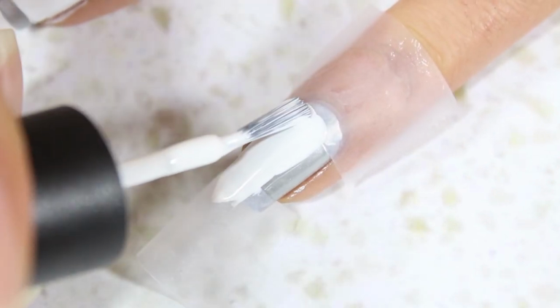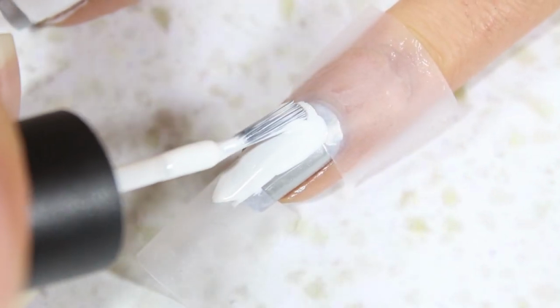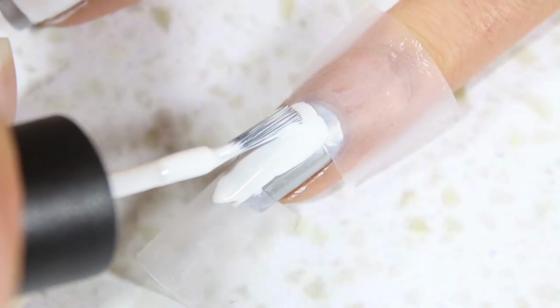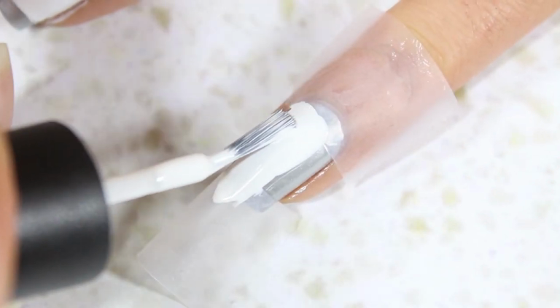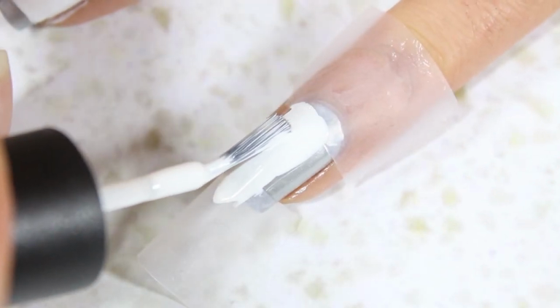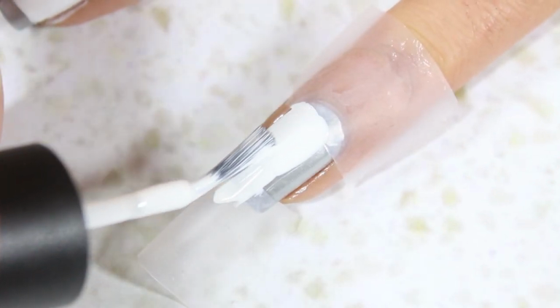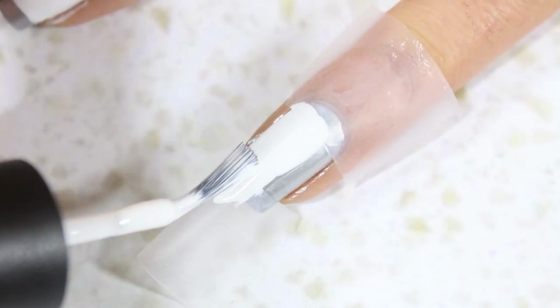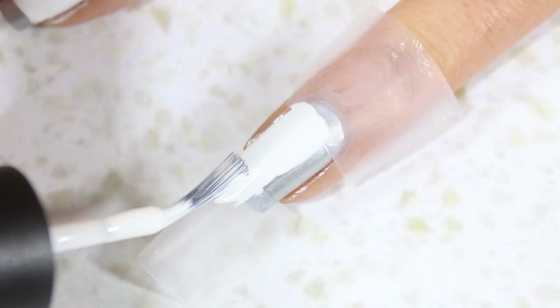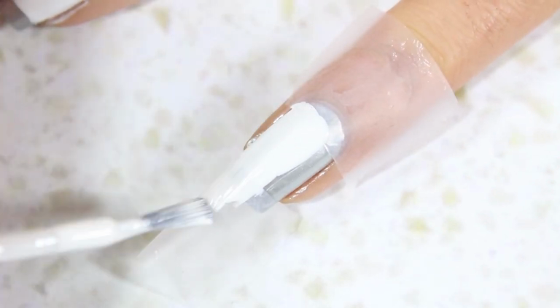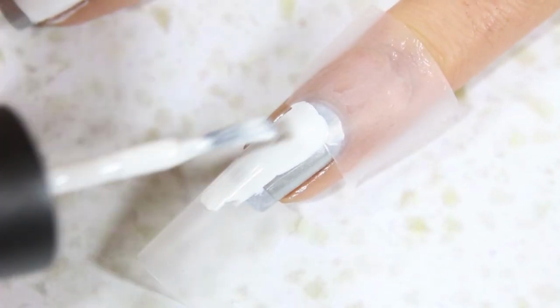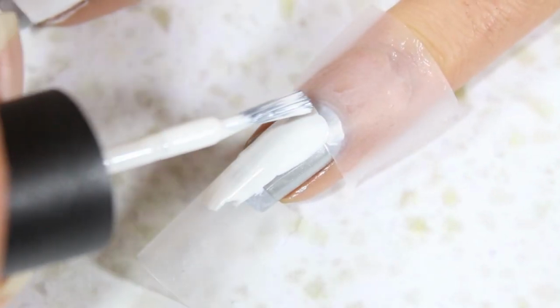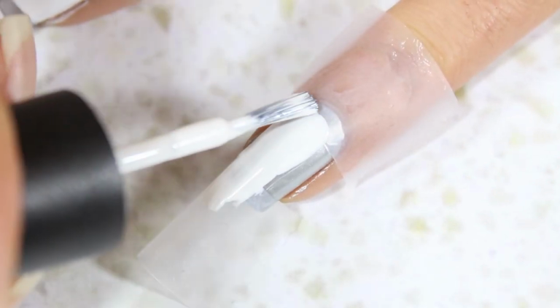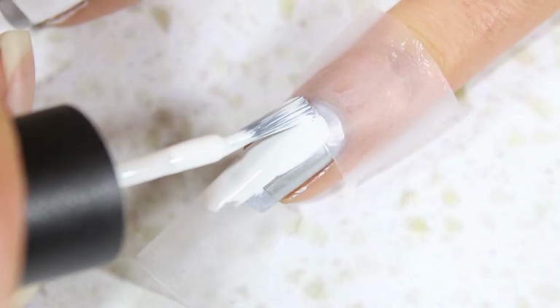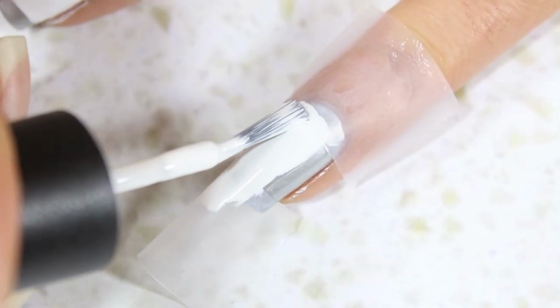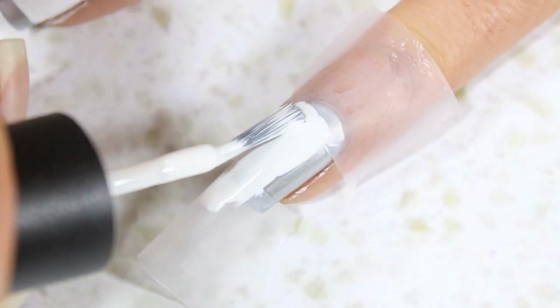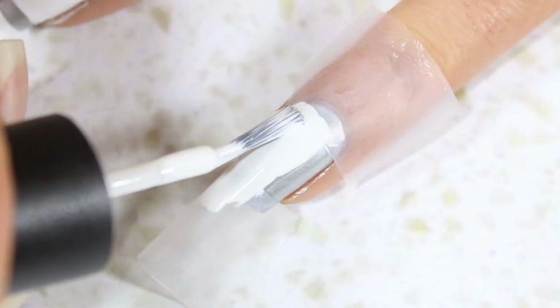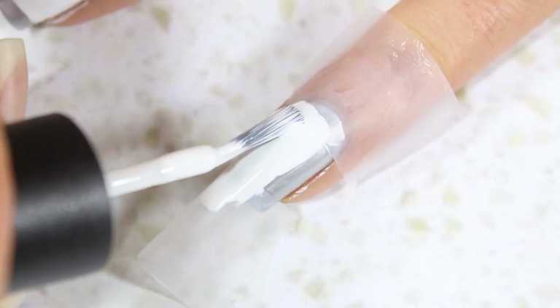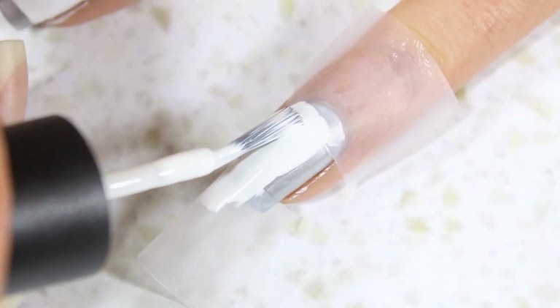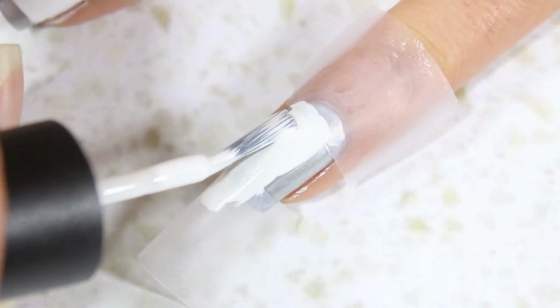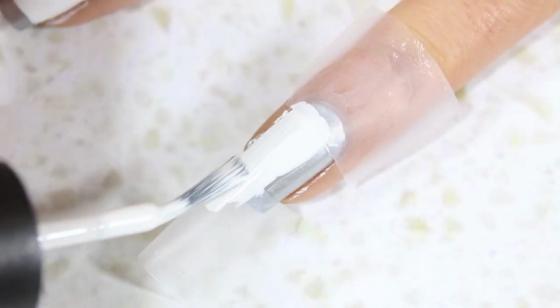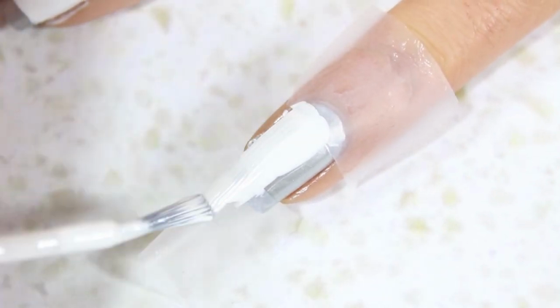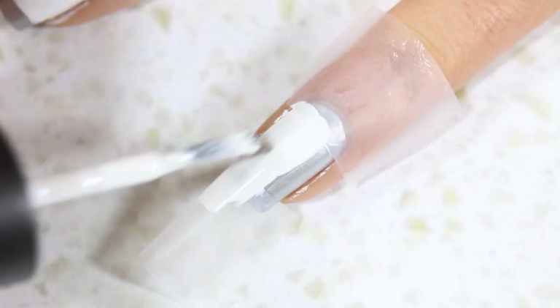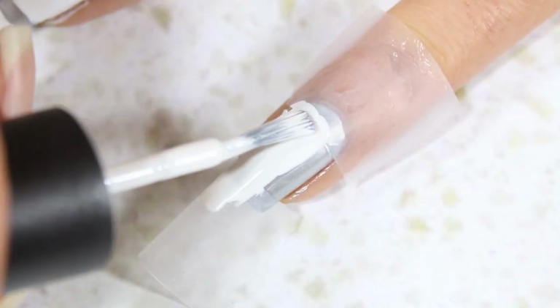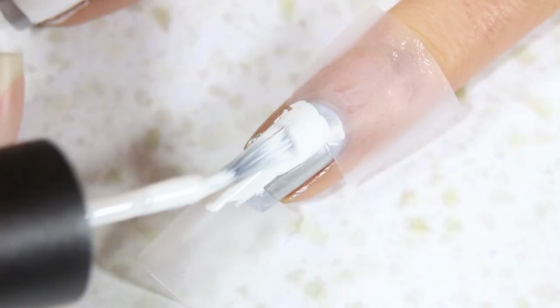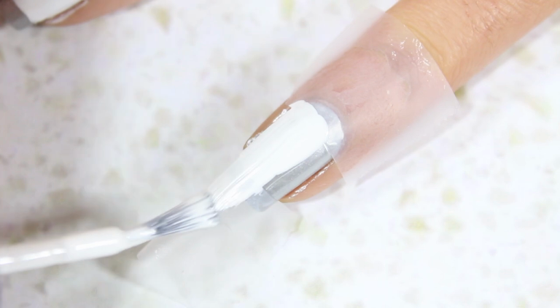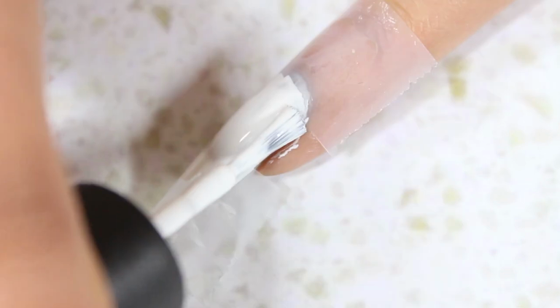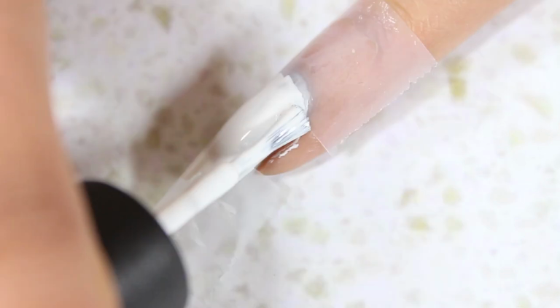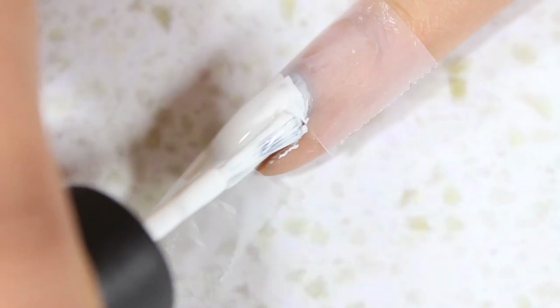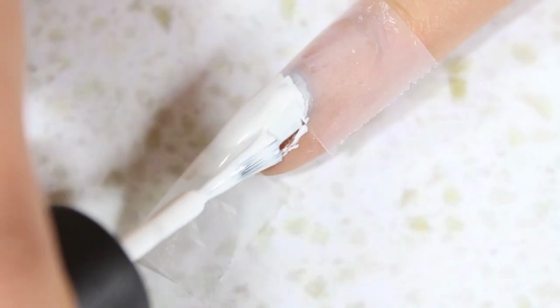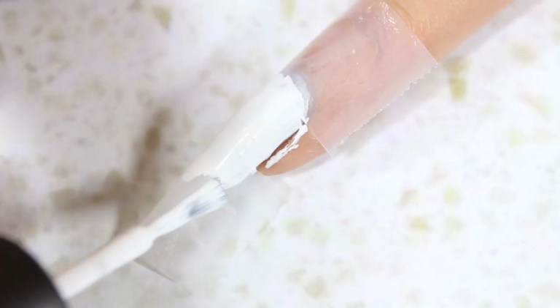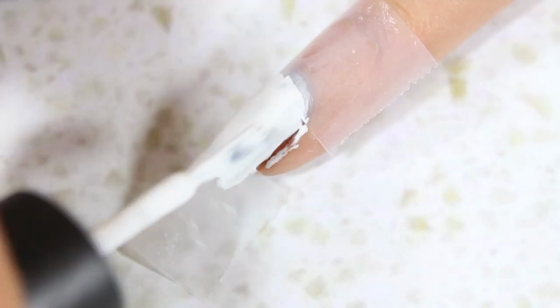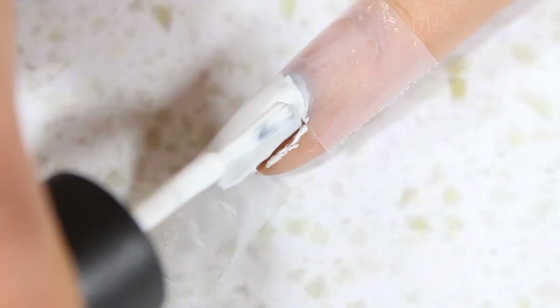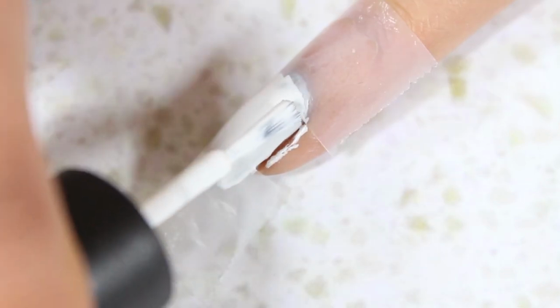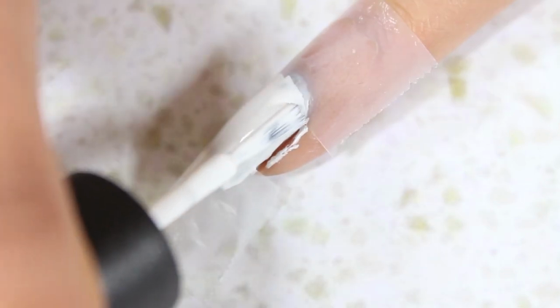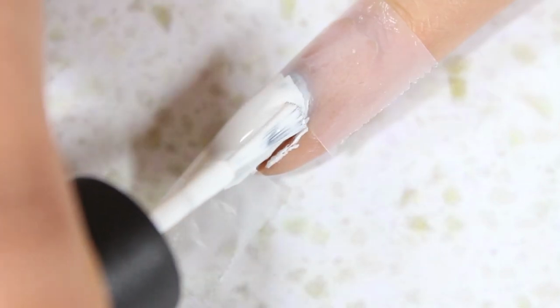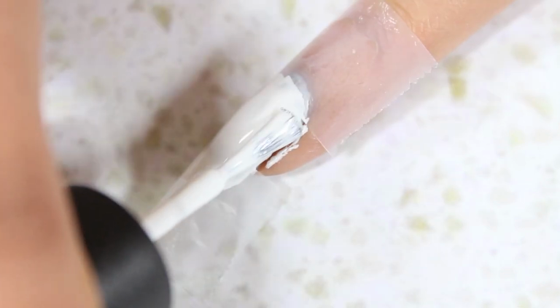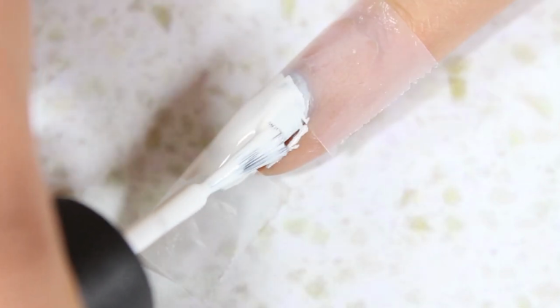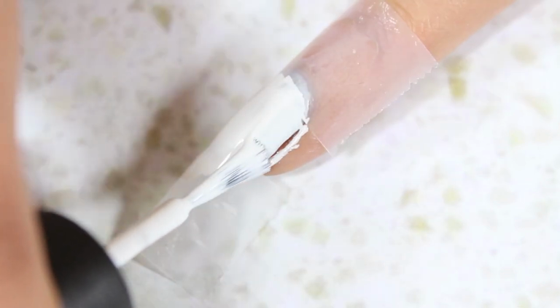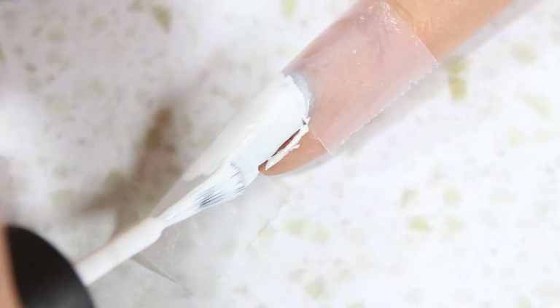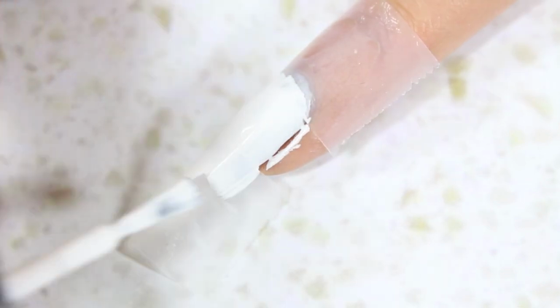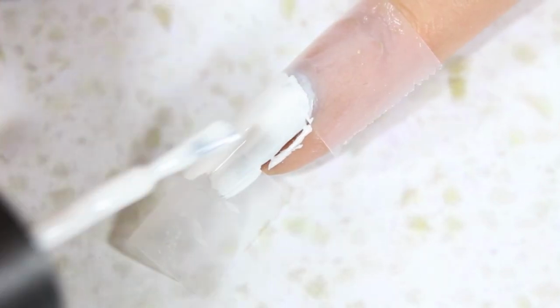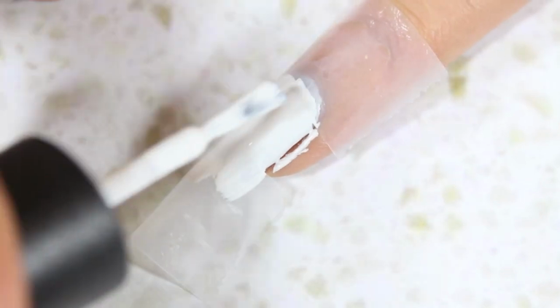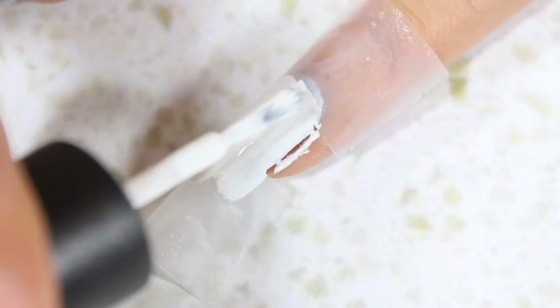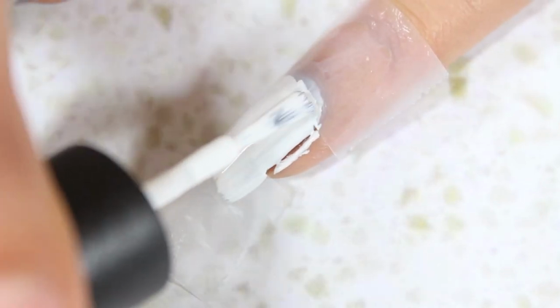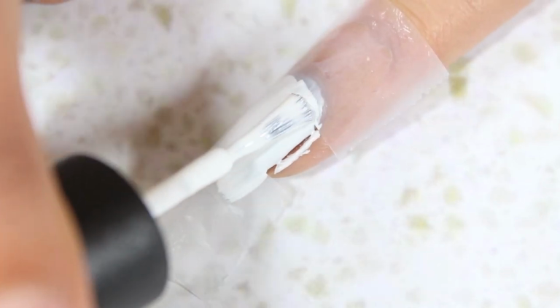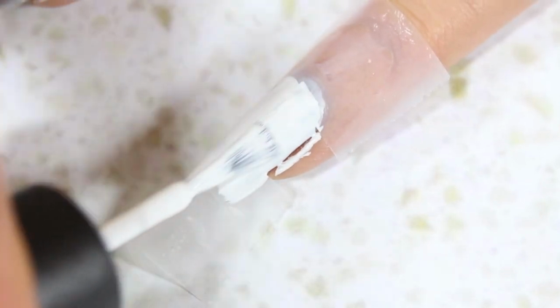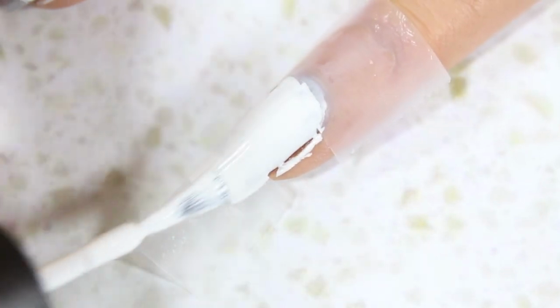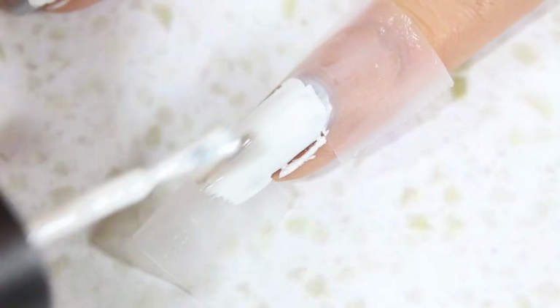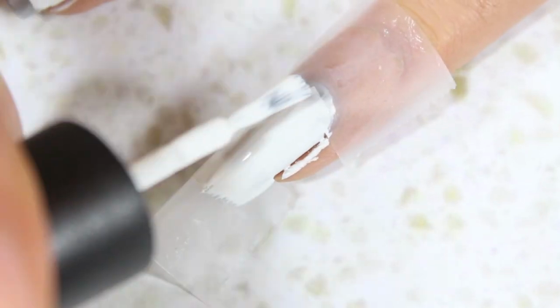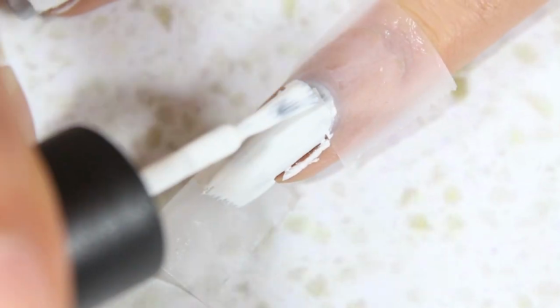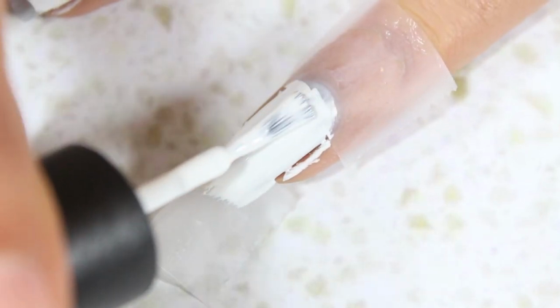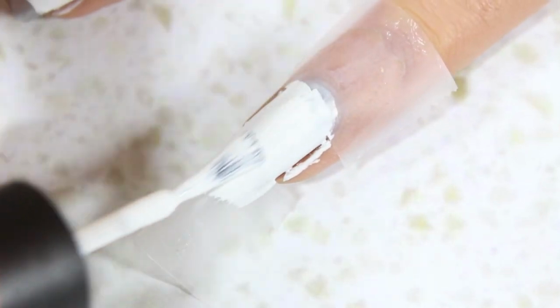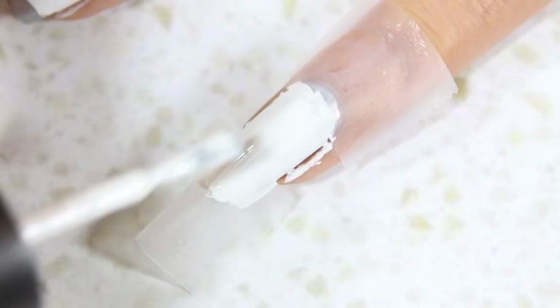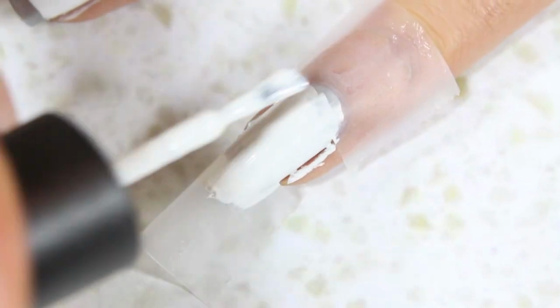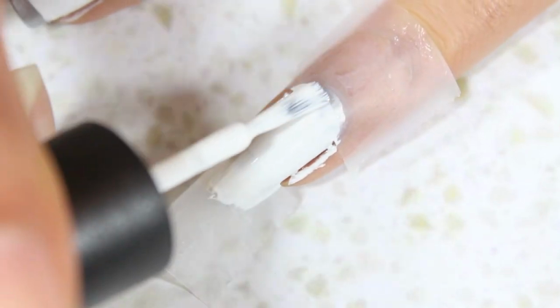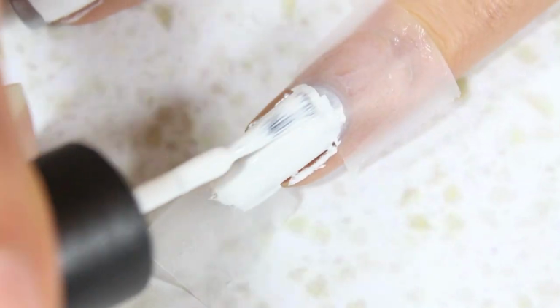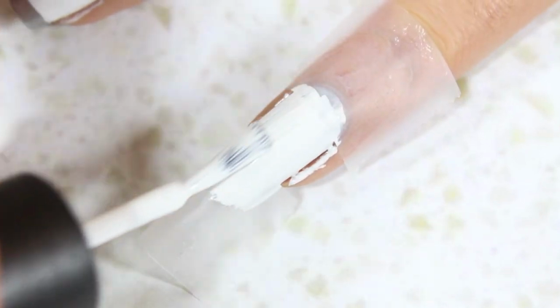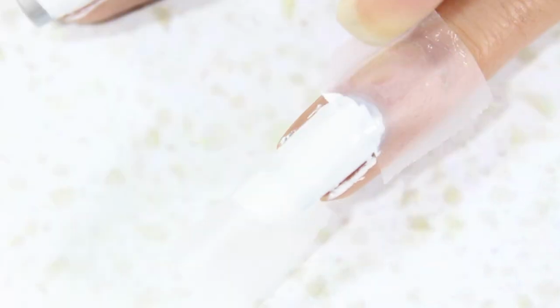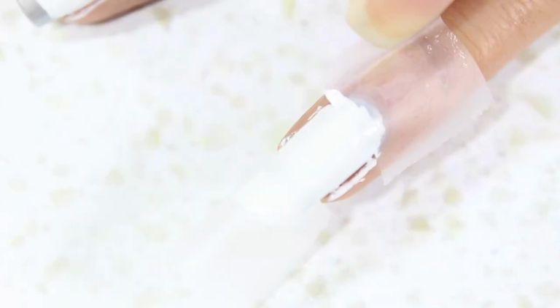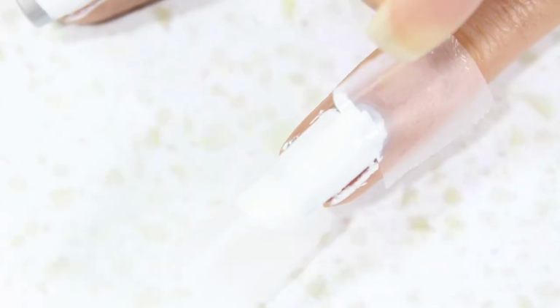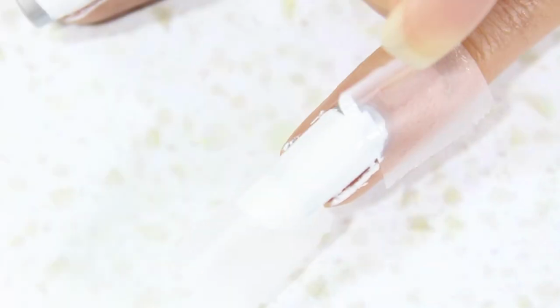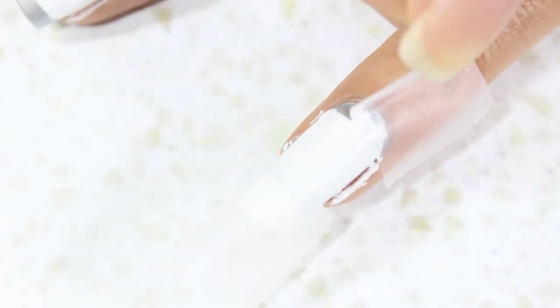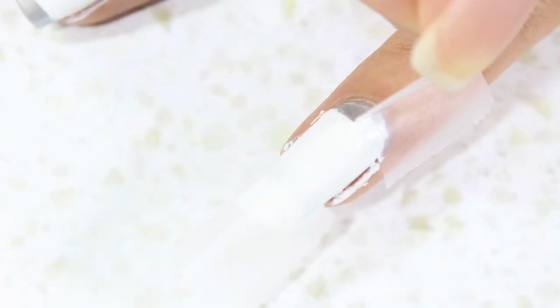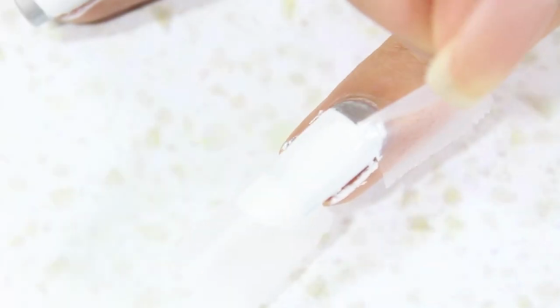To make it less sticky, stick it to the back of your hand first. Paint the nails with a white nail polish and remove the tape while the polish is still wet.